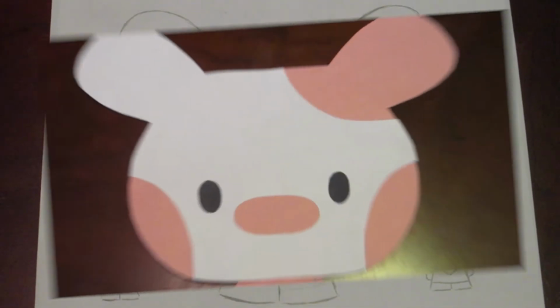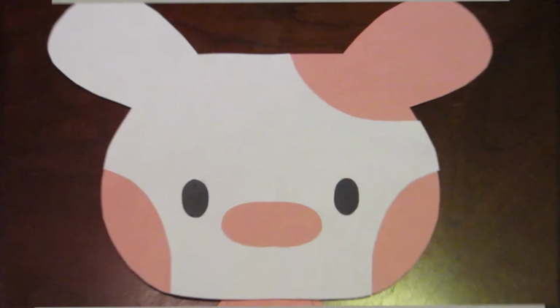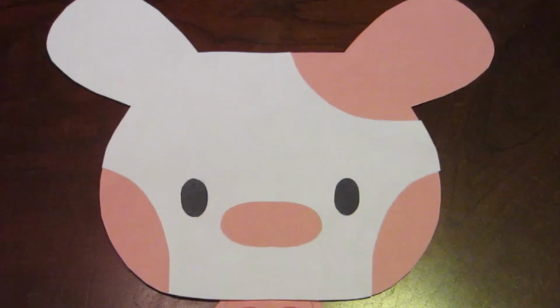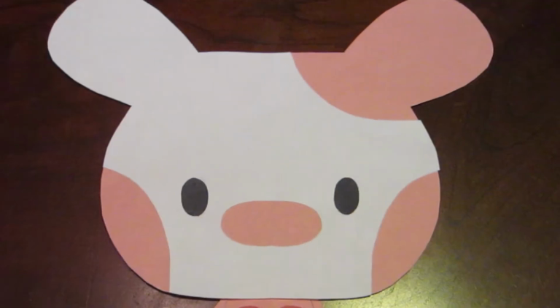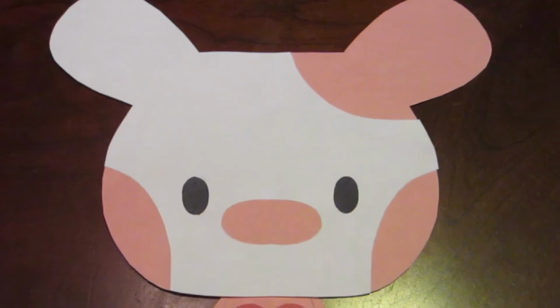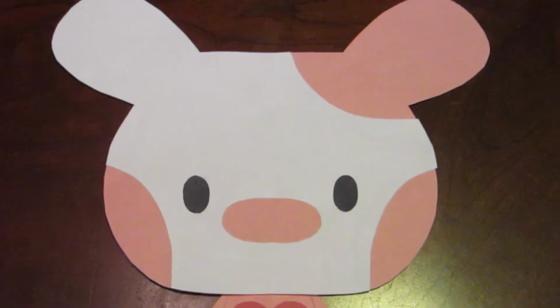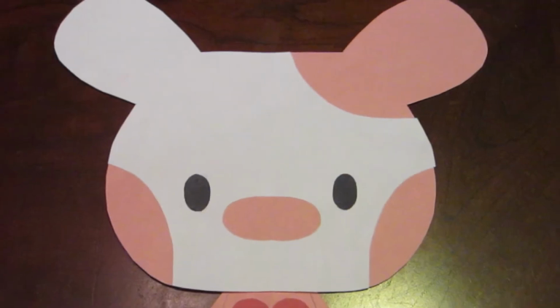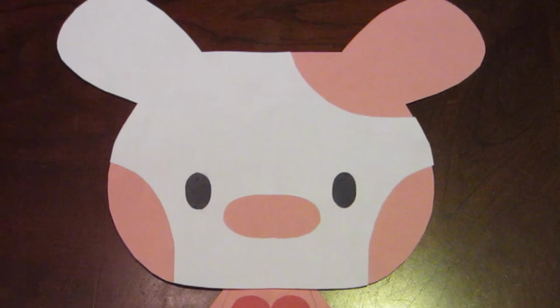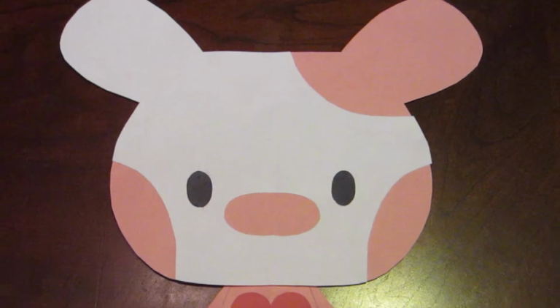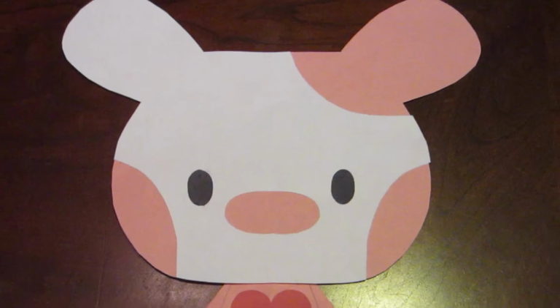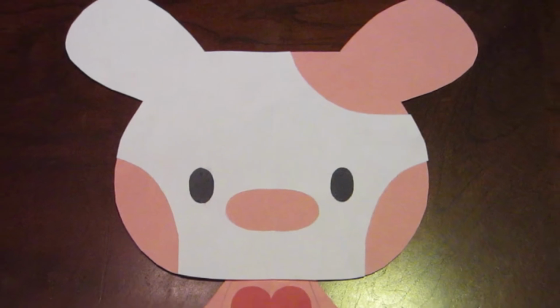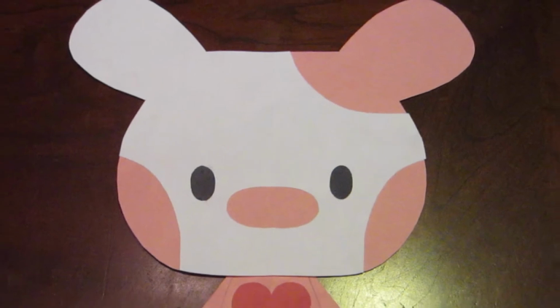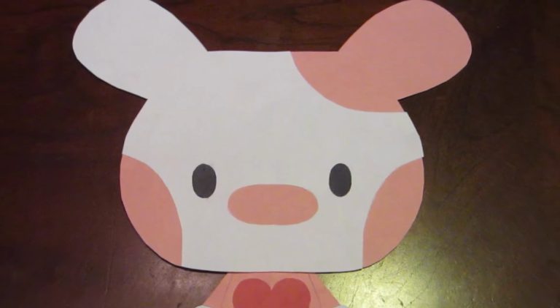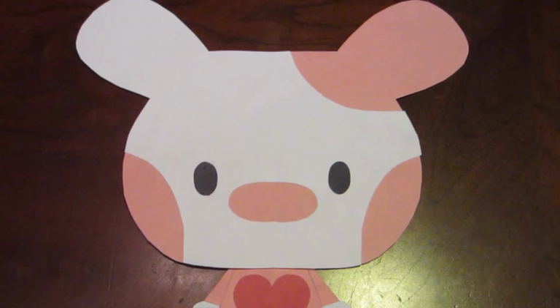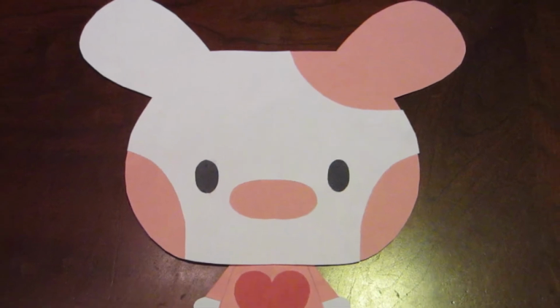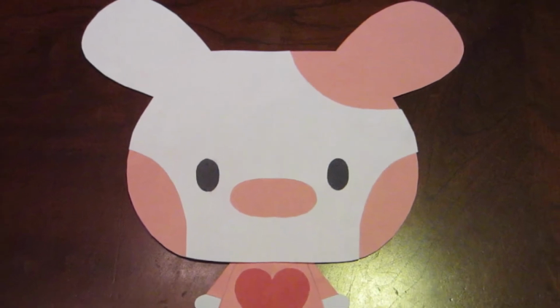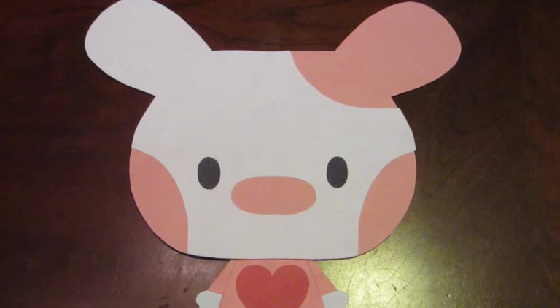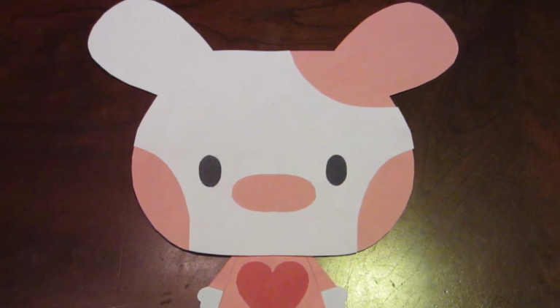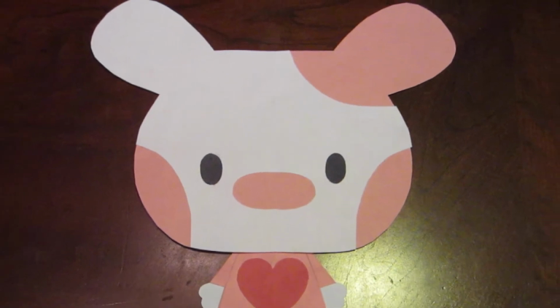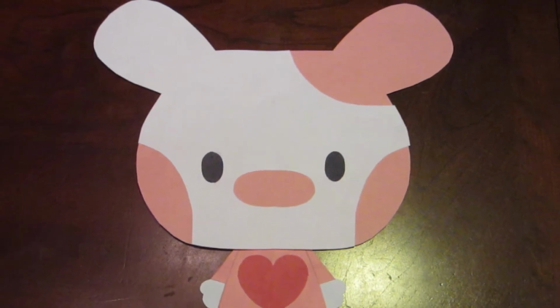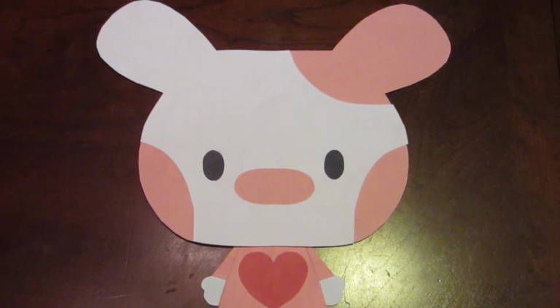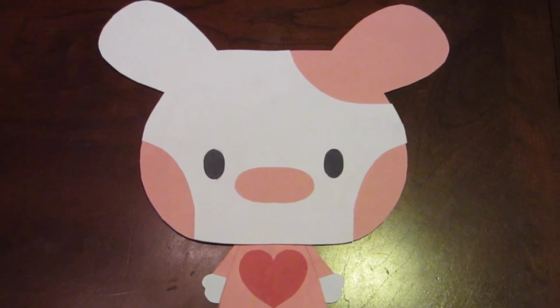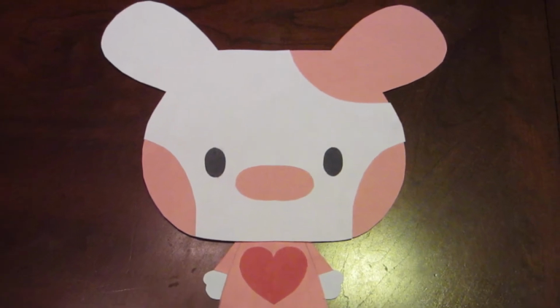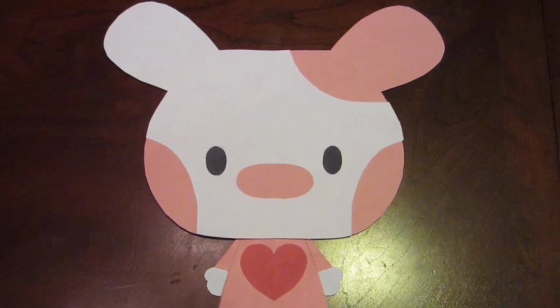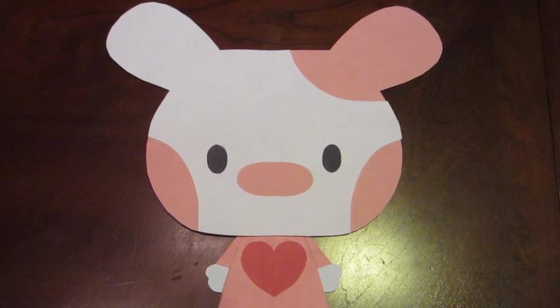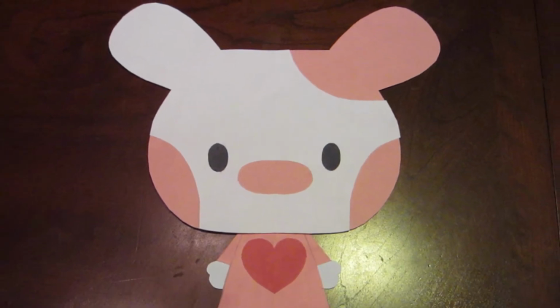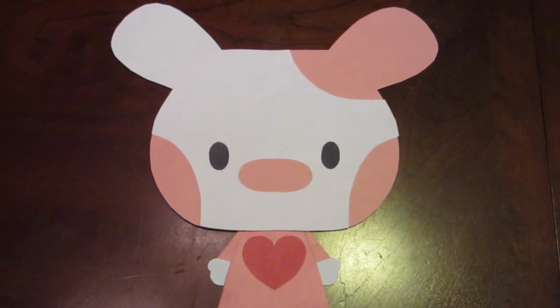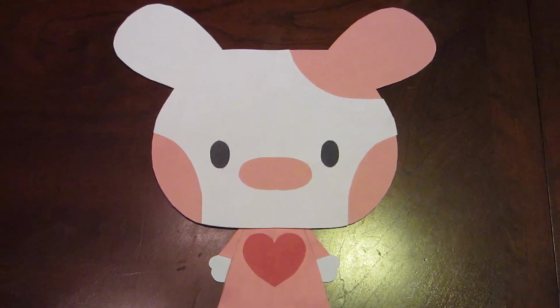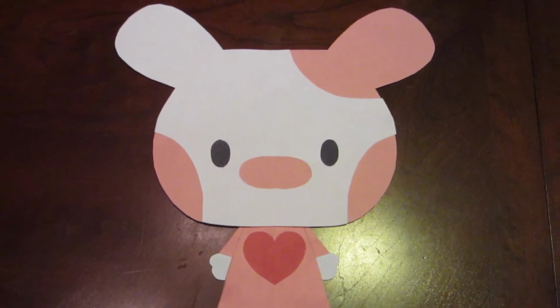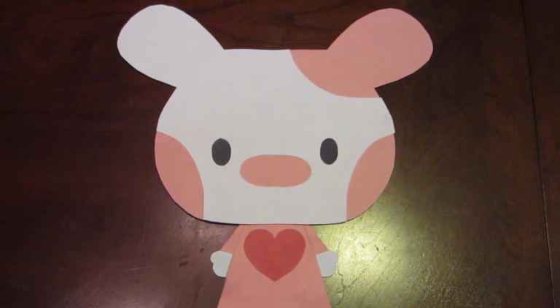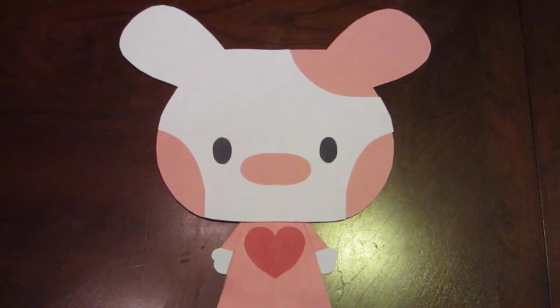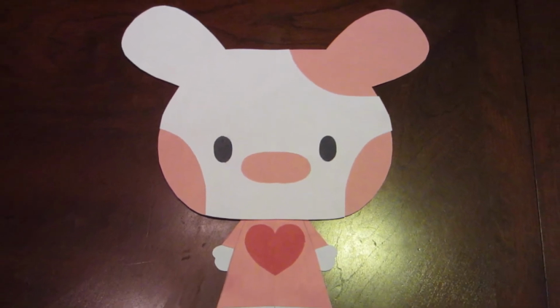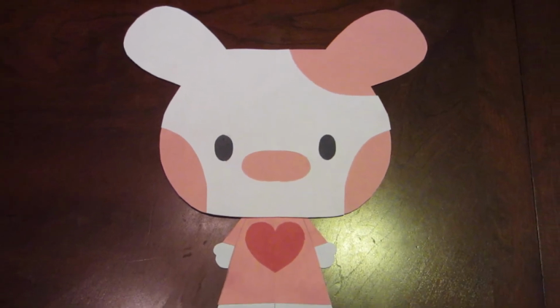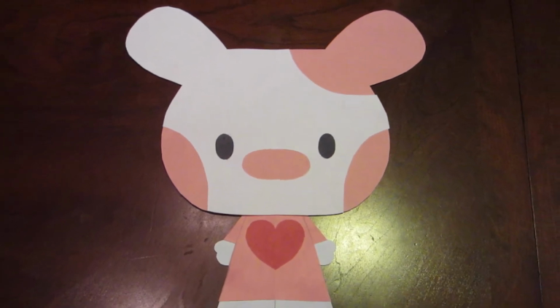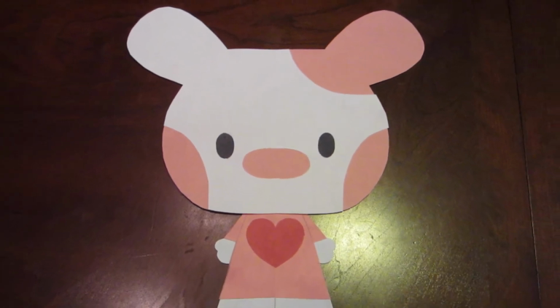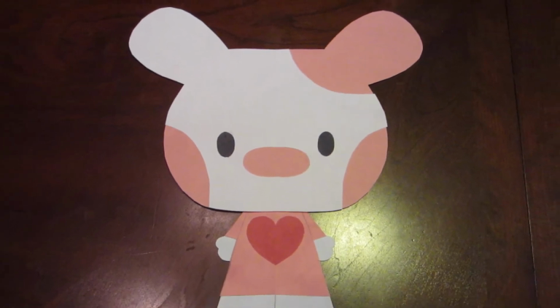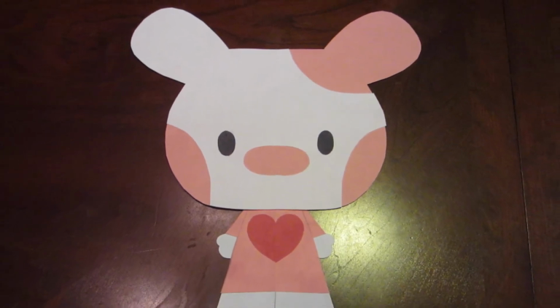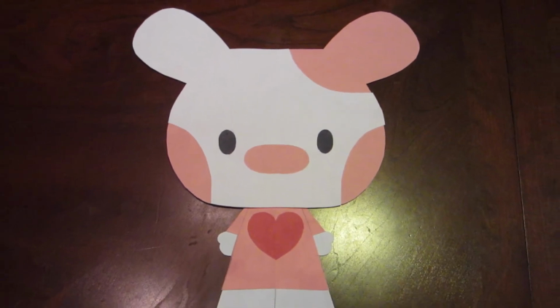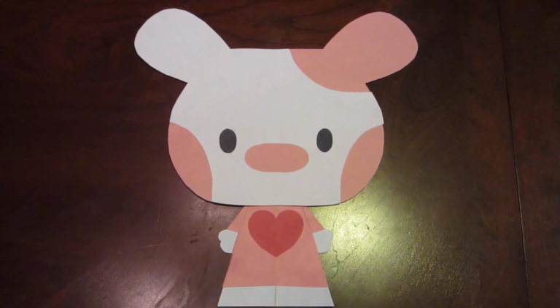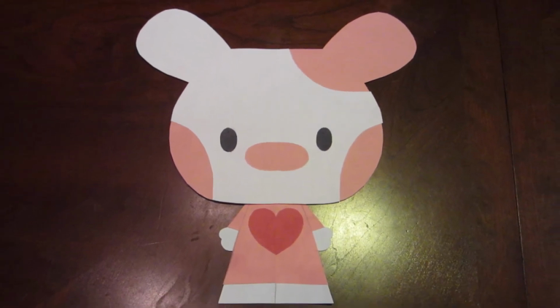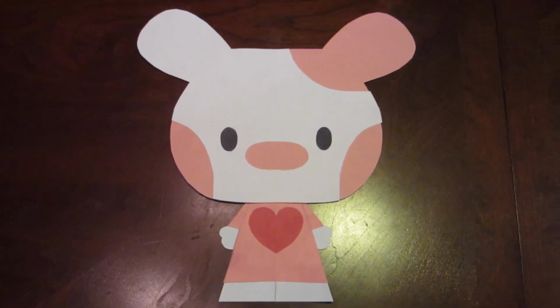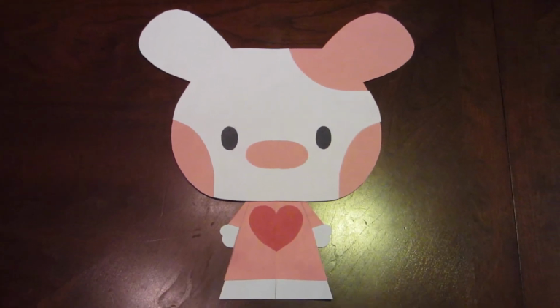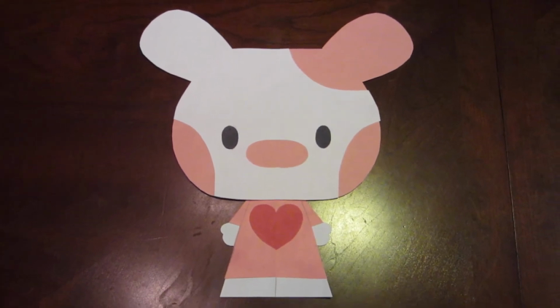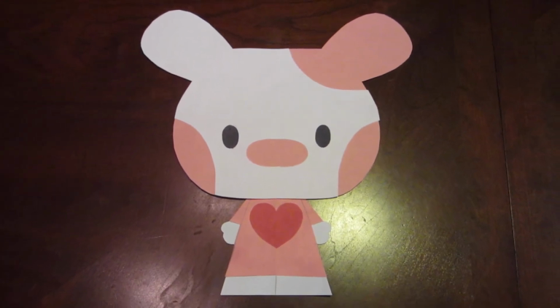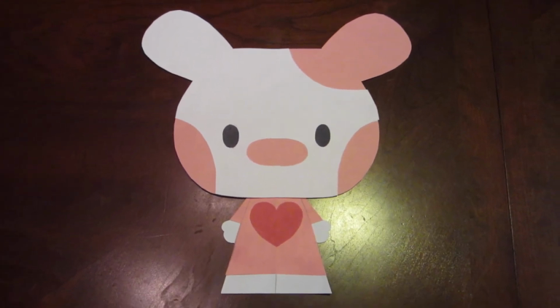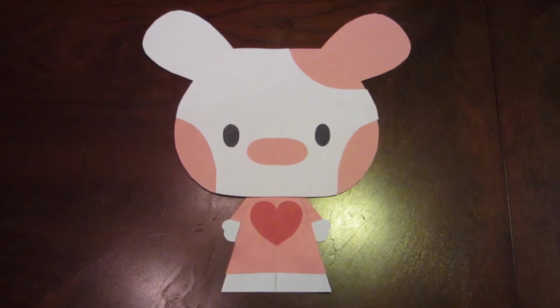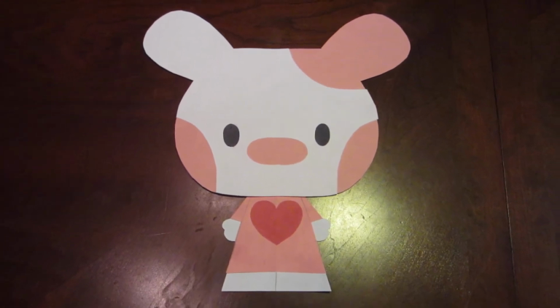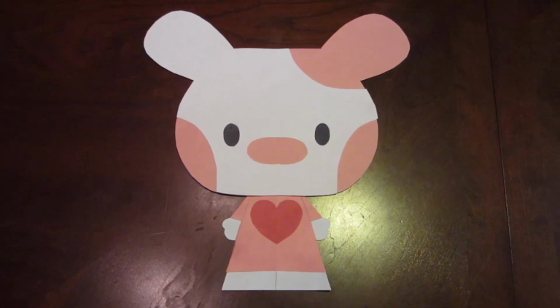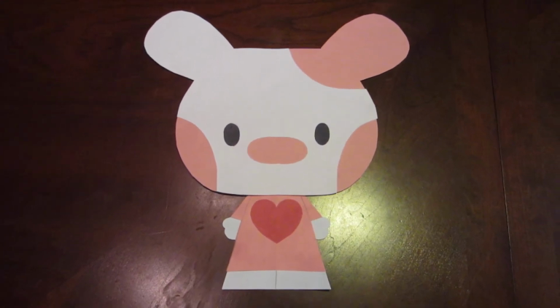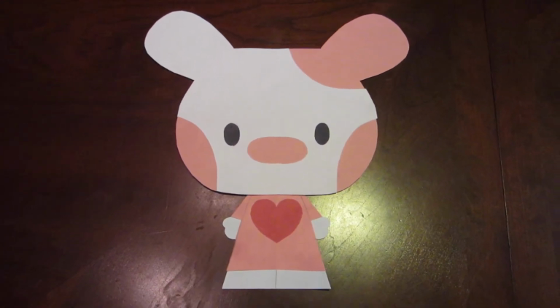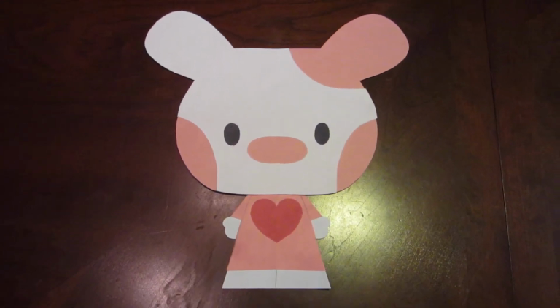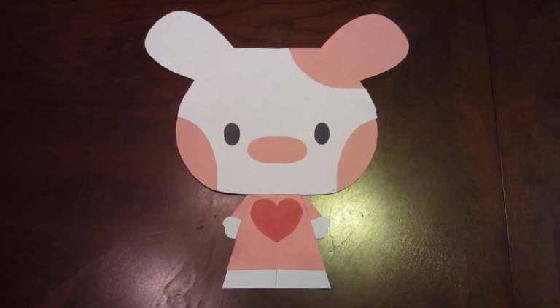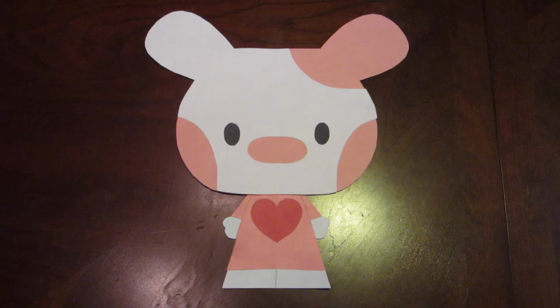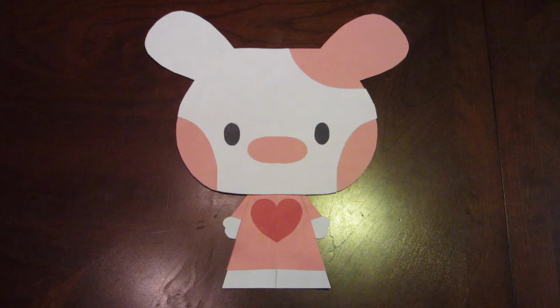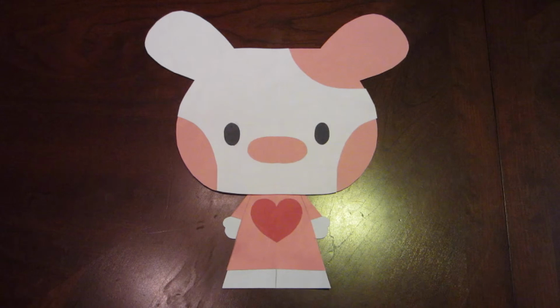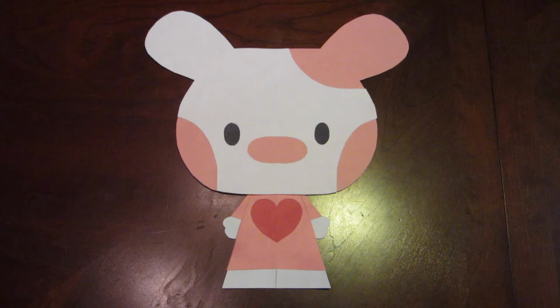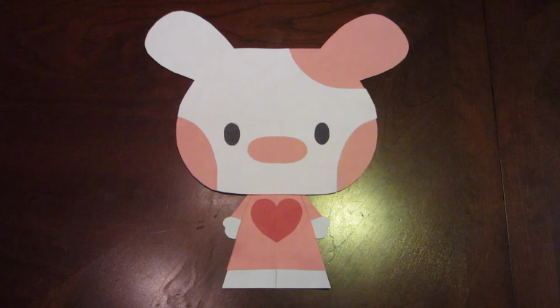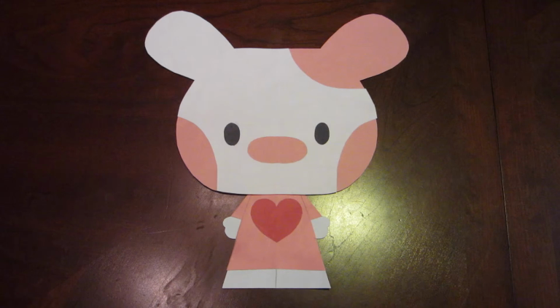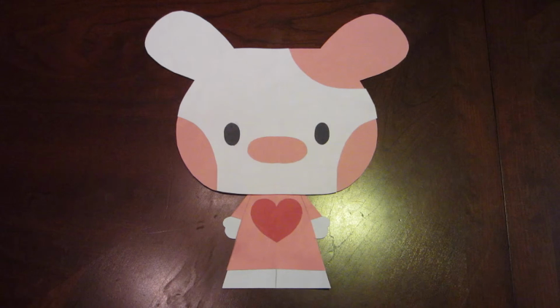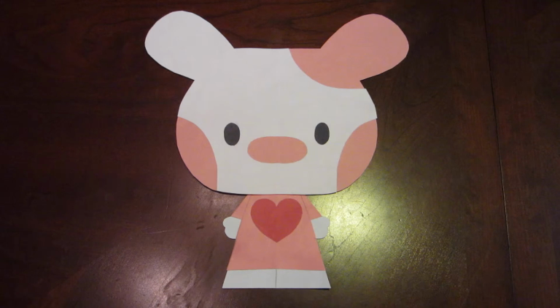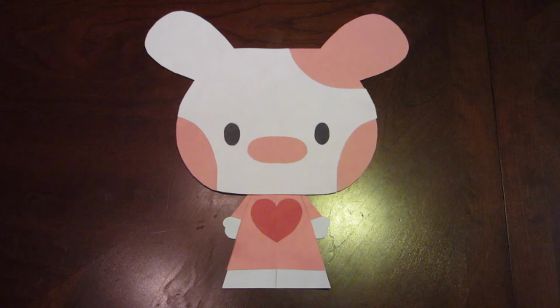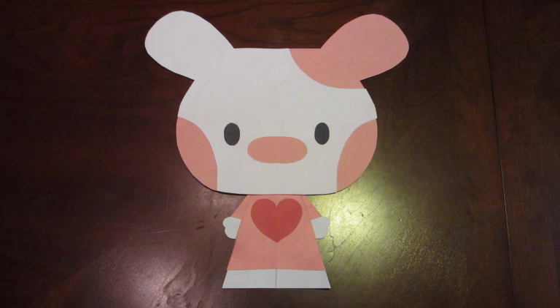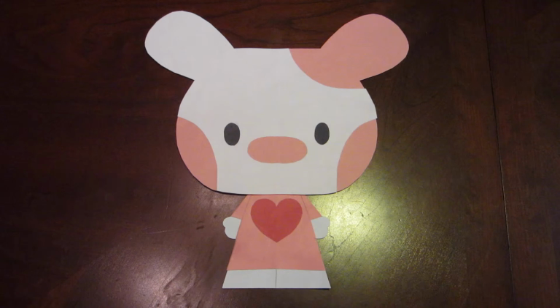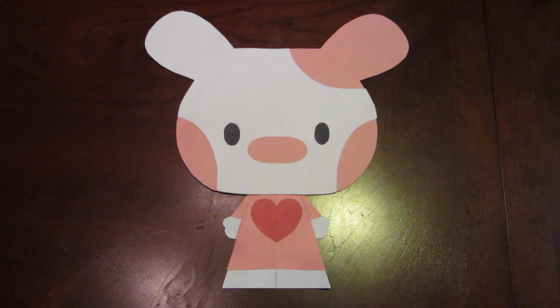This is a great idea for anyone who likes creativity or just likes making stuff. Always have fun and stay awesome. Thanks for watching.